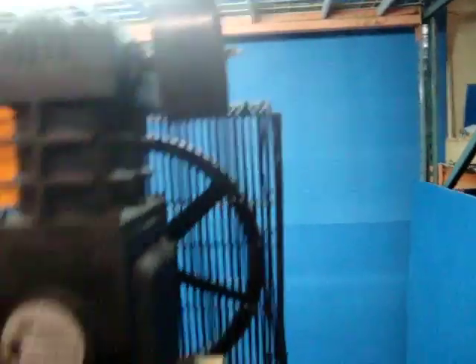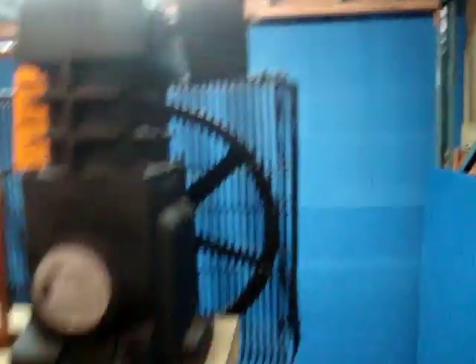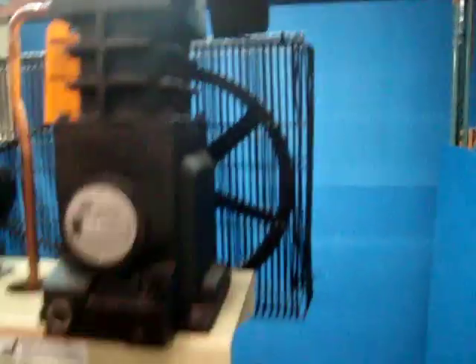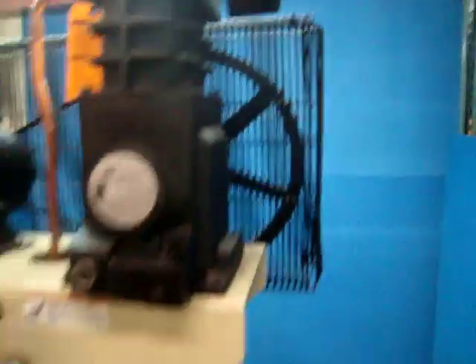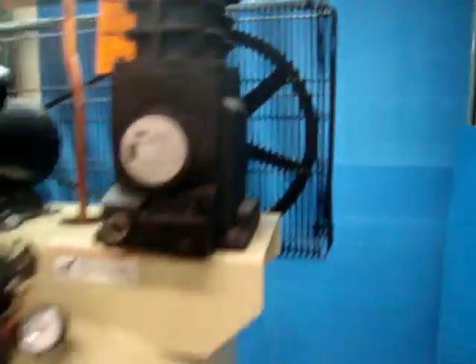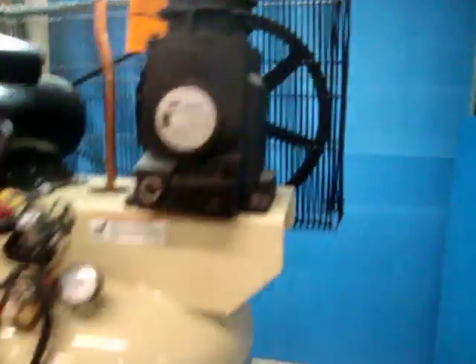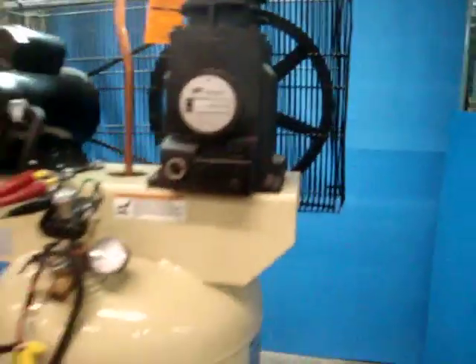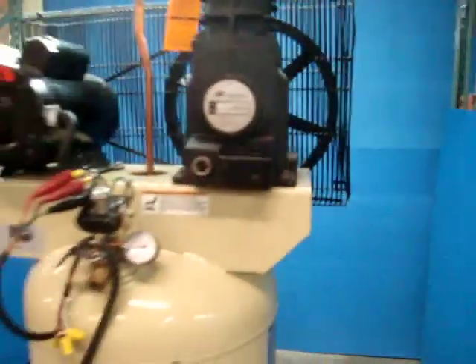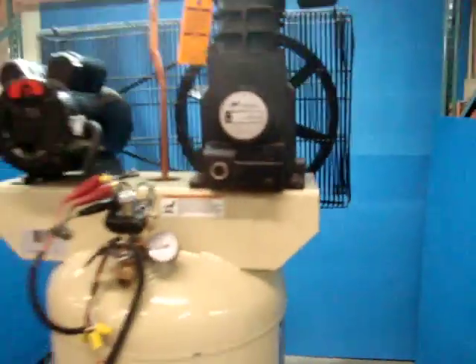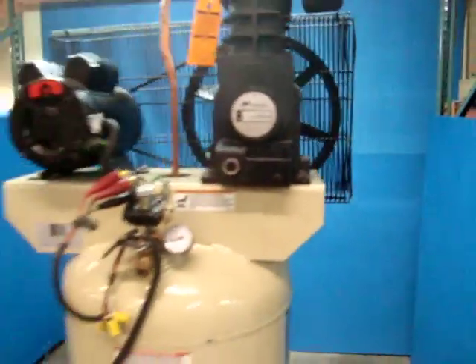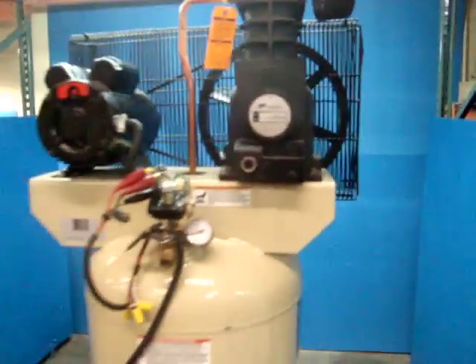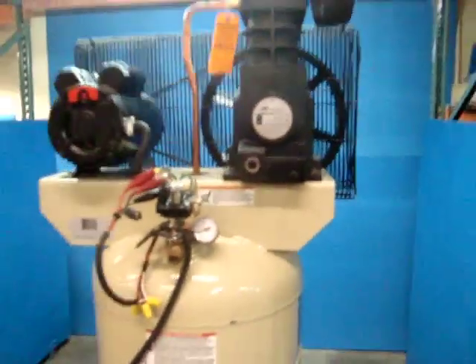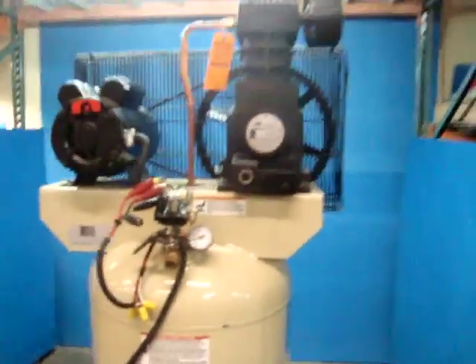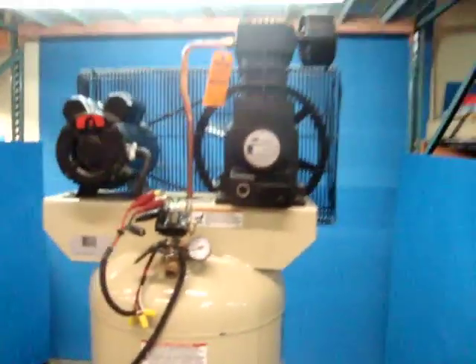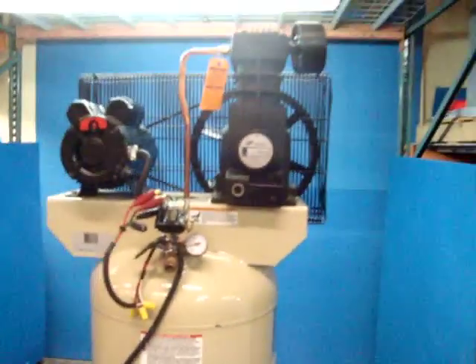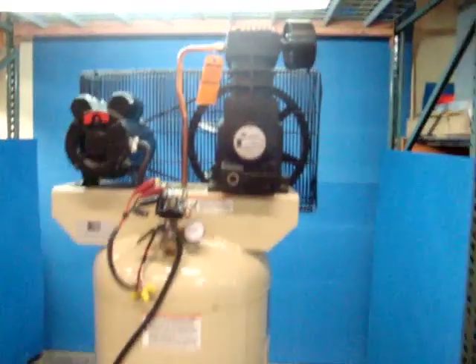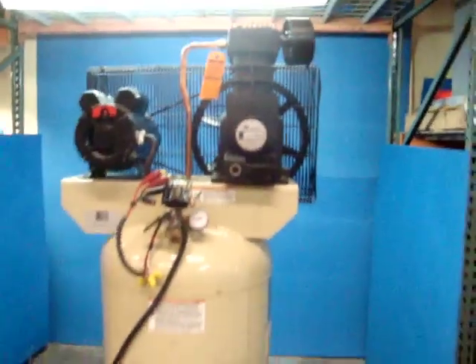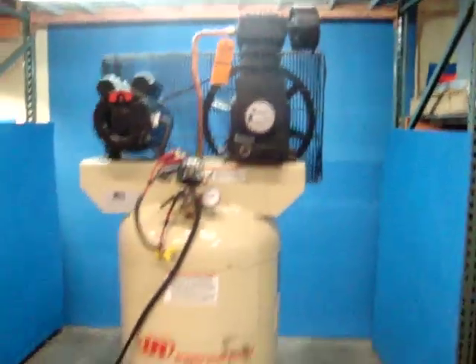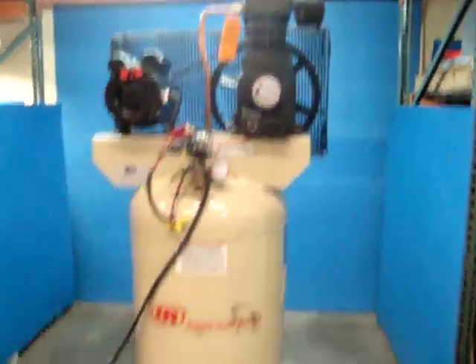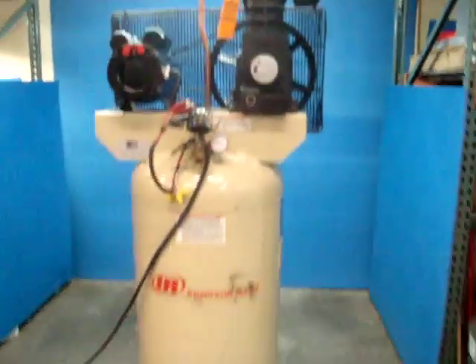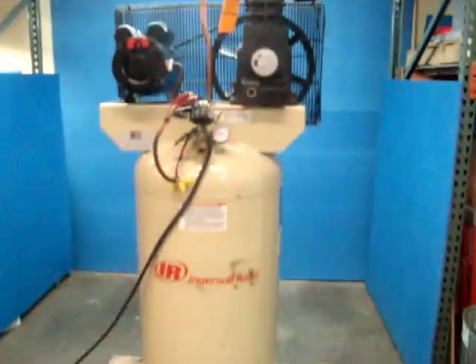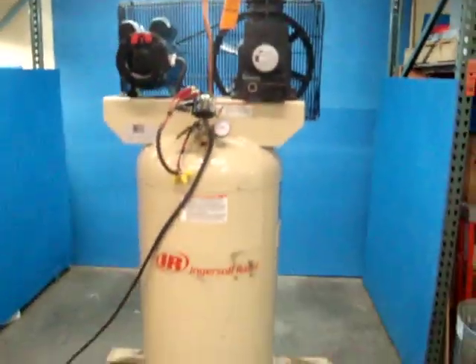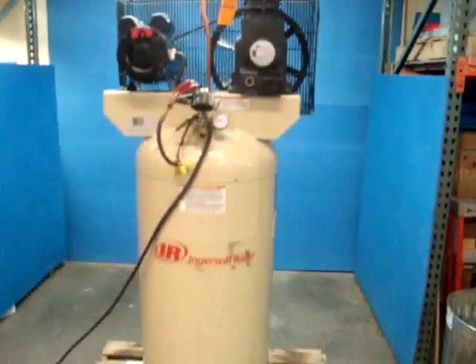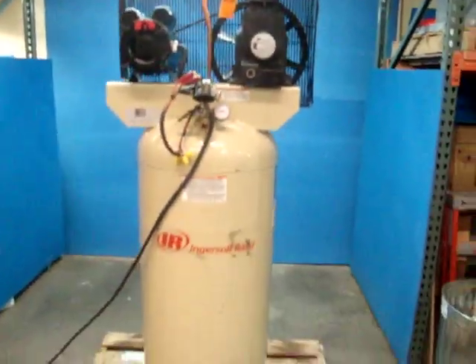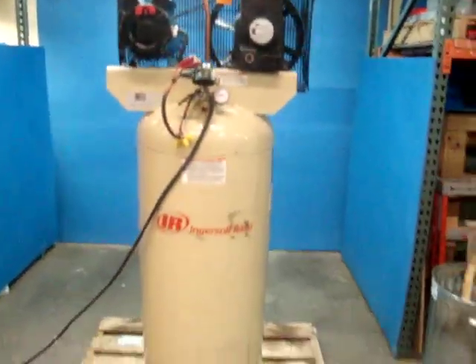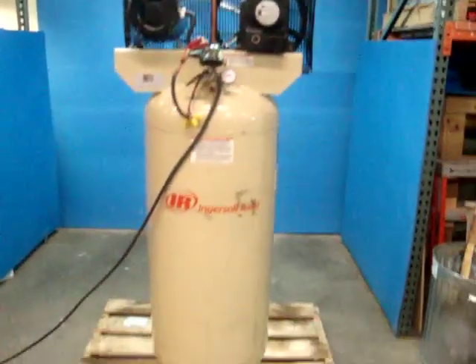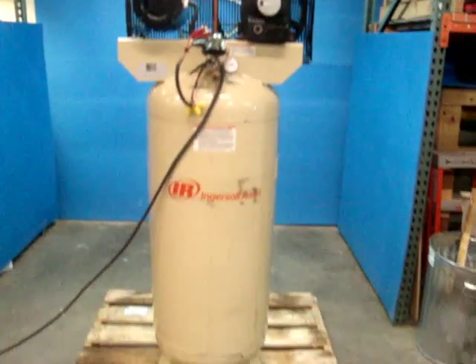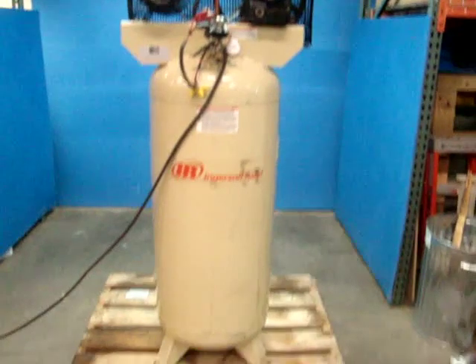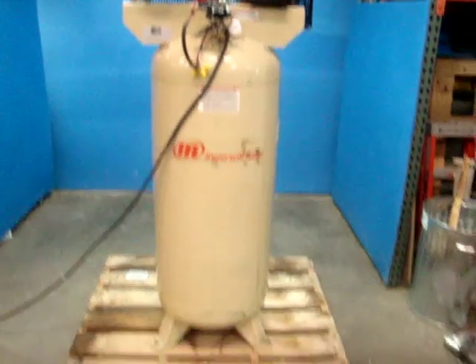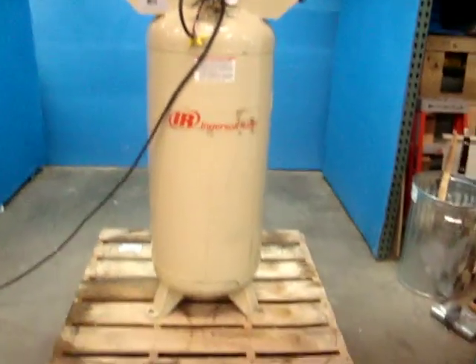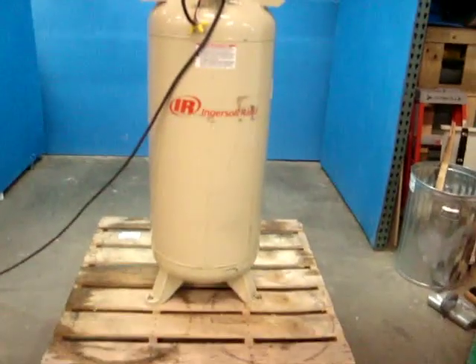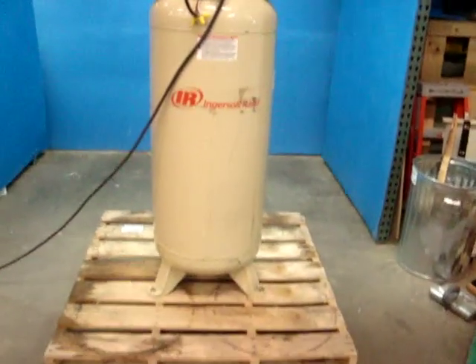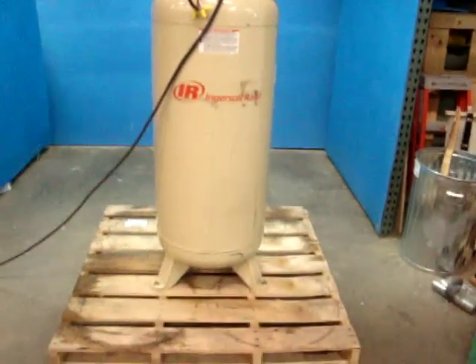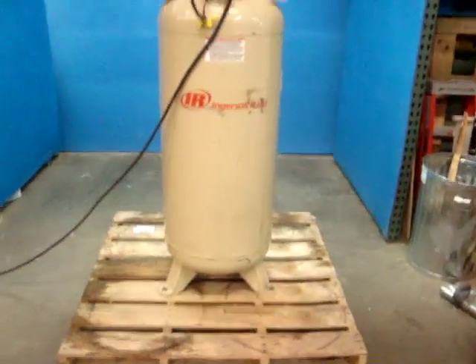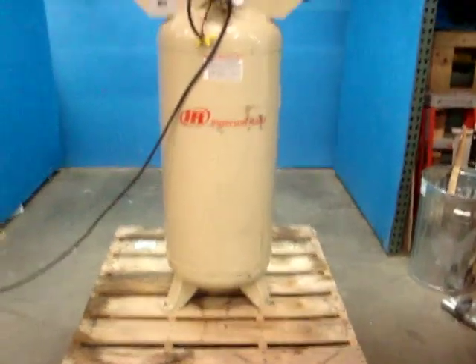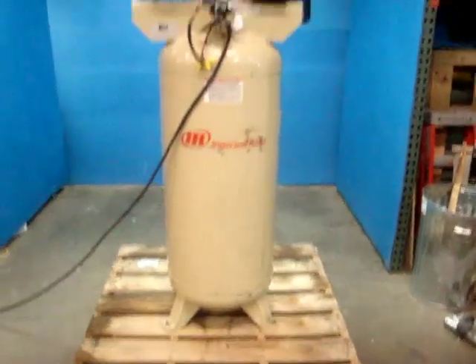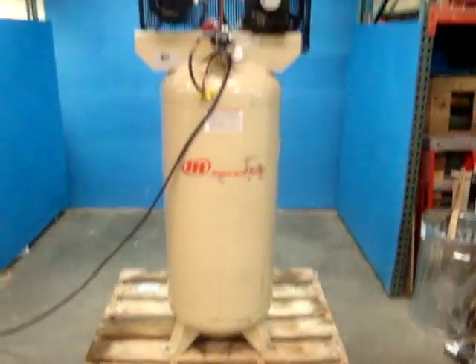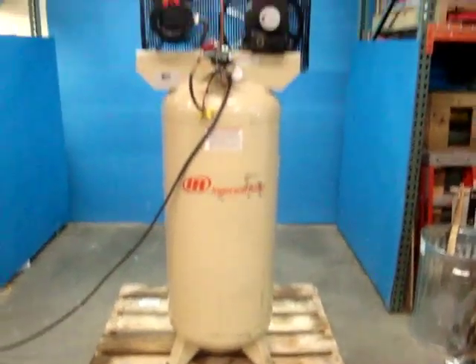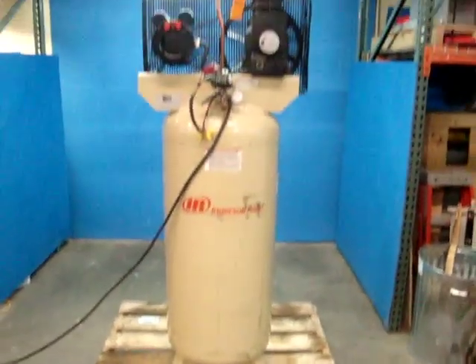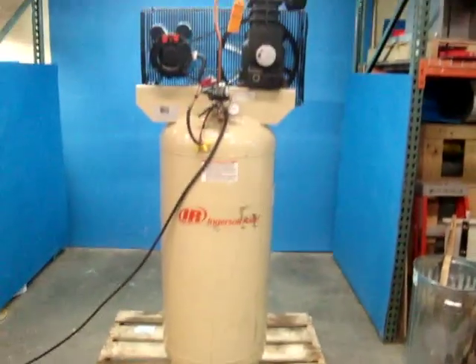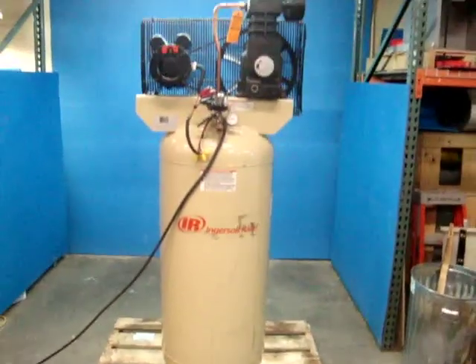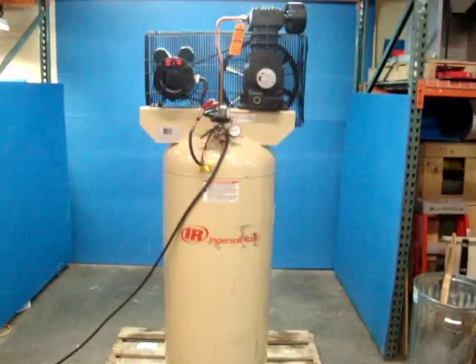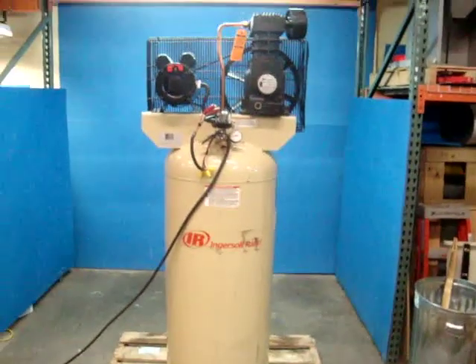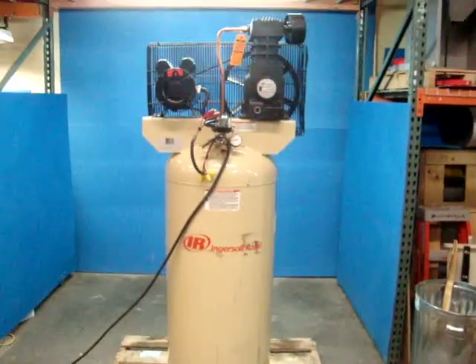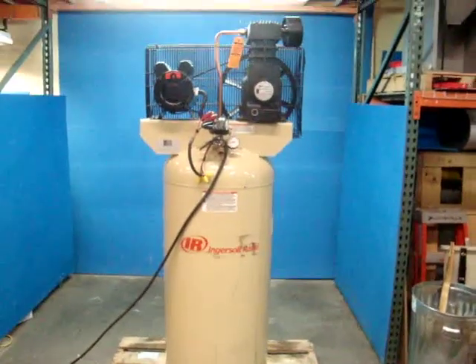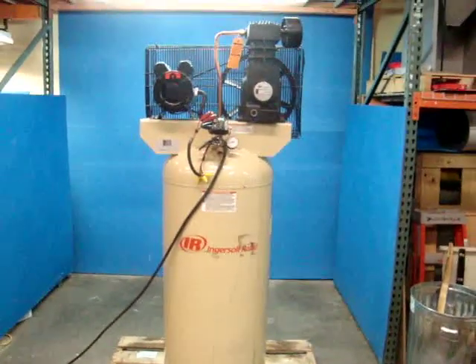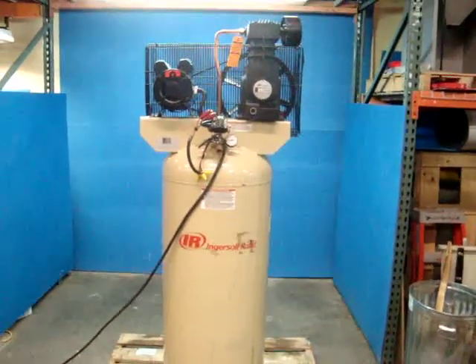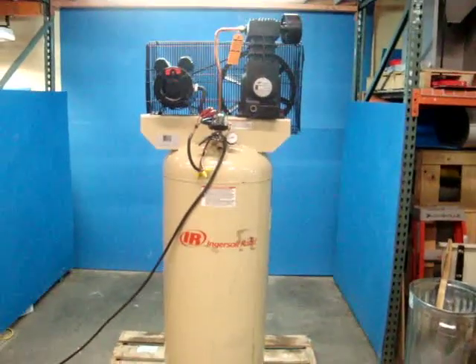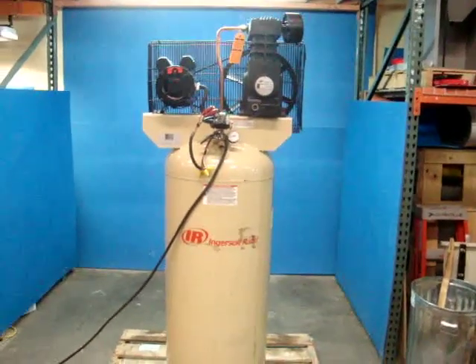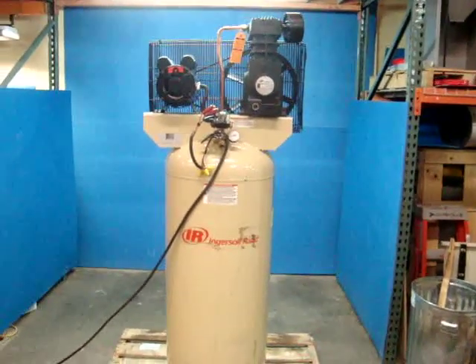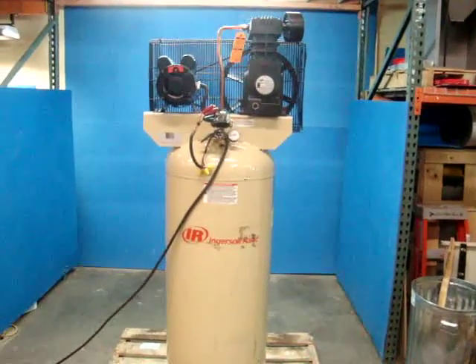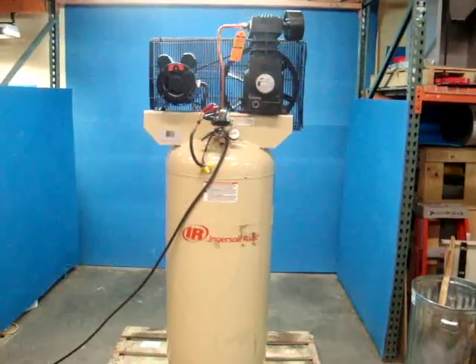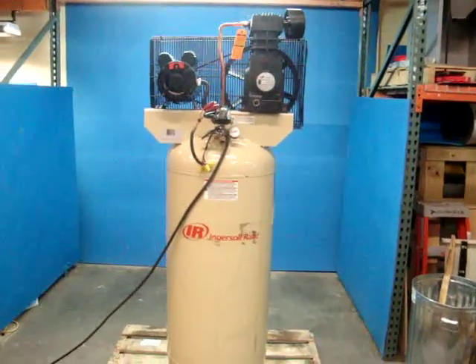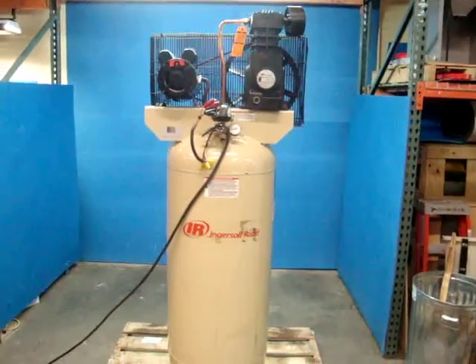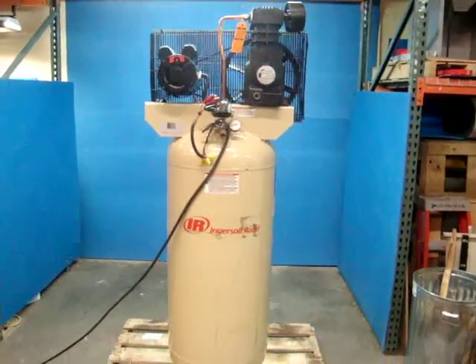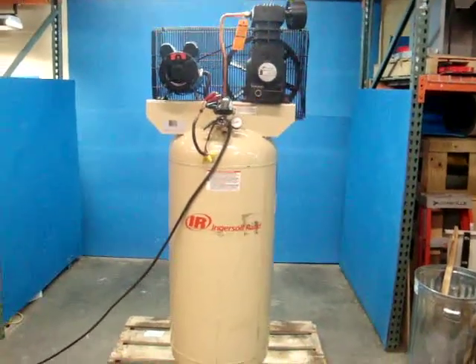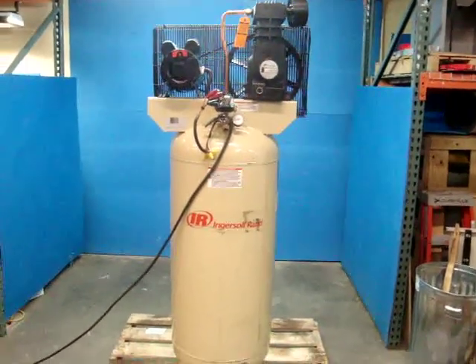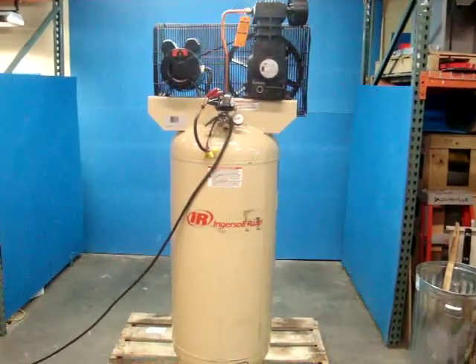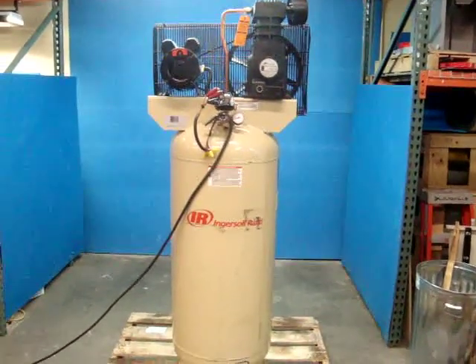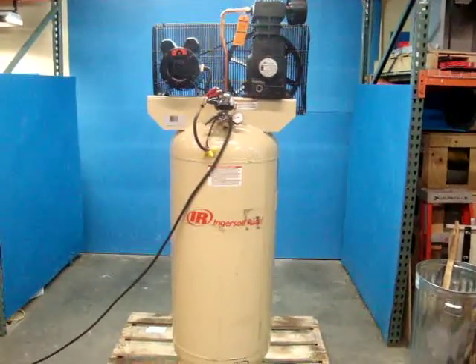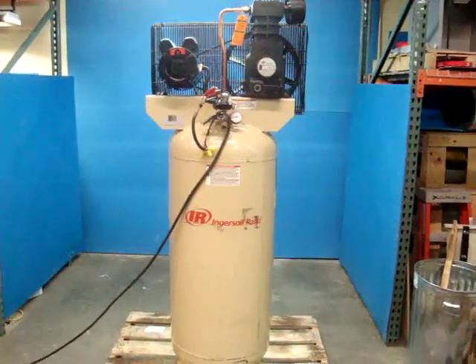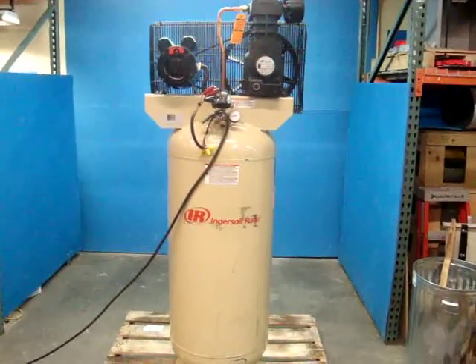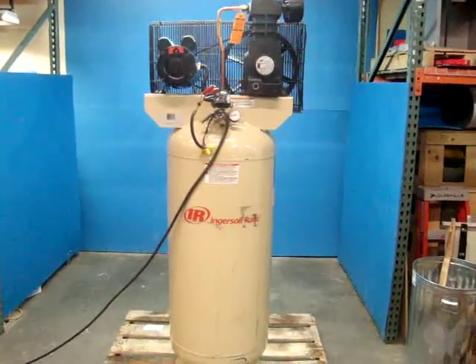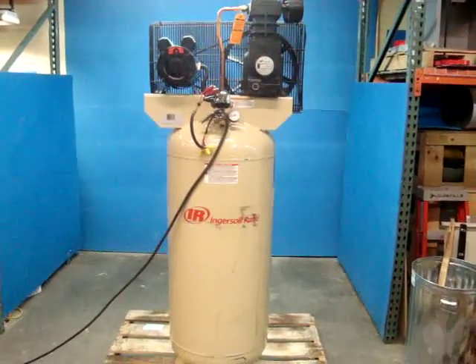Other than that, it's a very good running unit and we thank you for looking at our product.